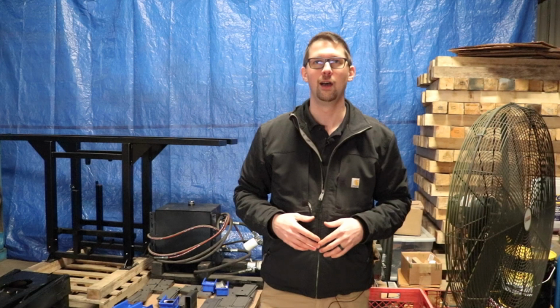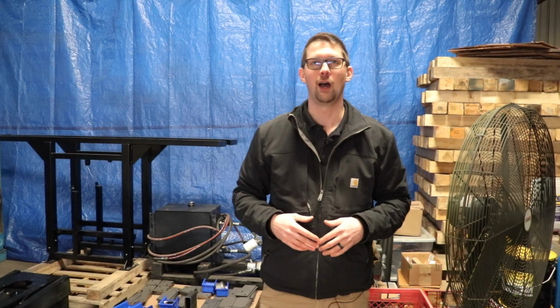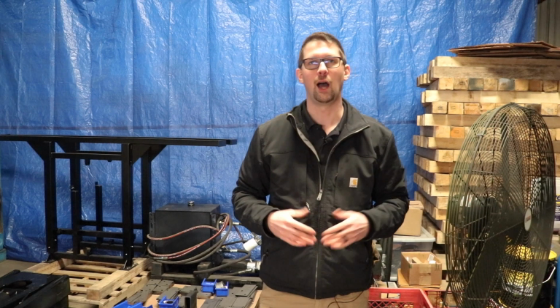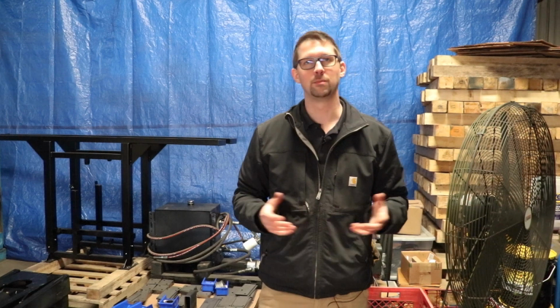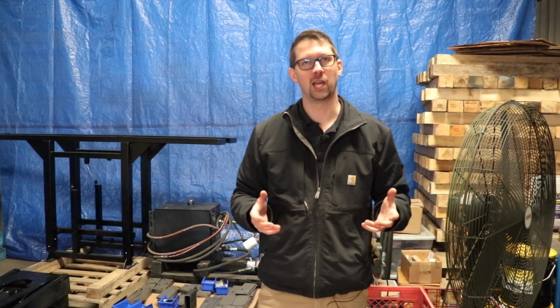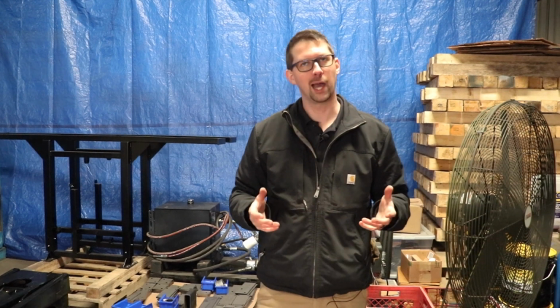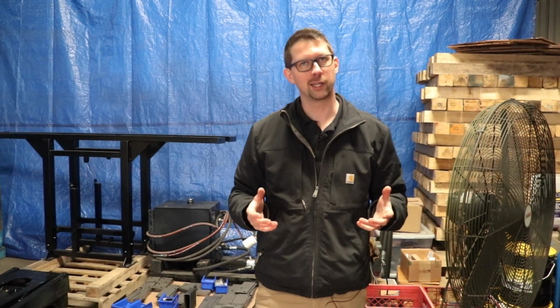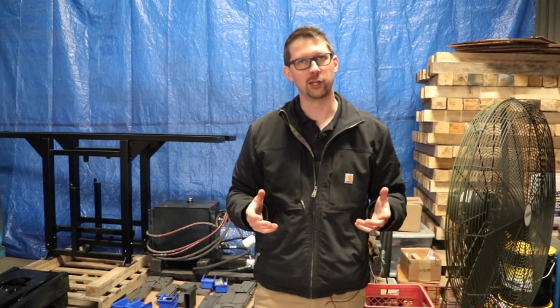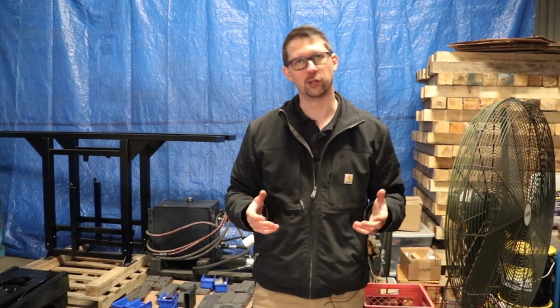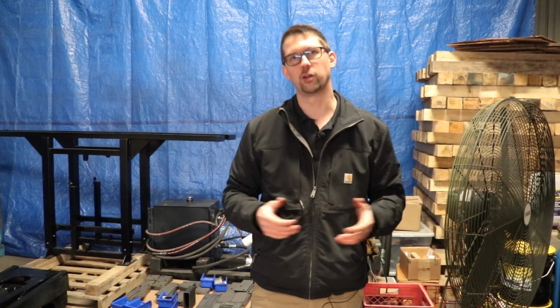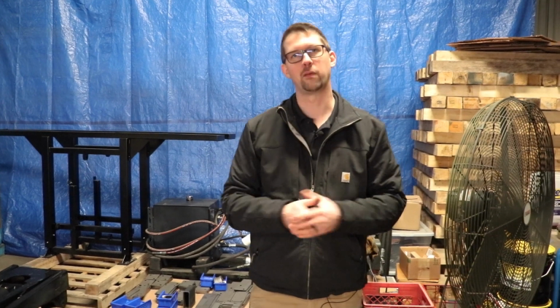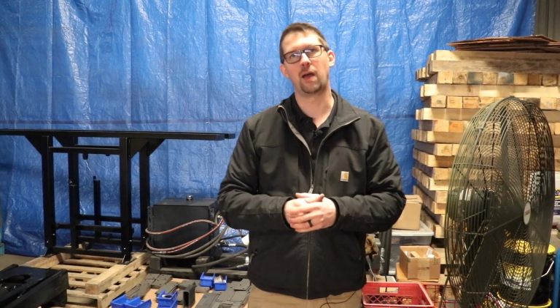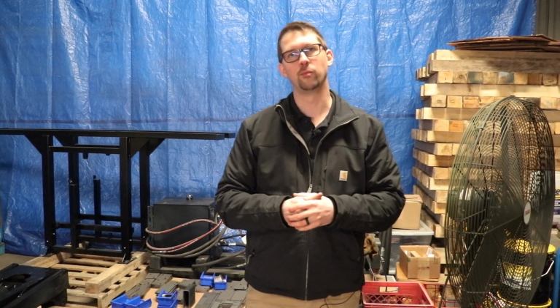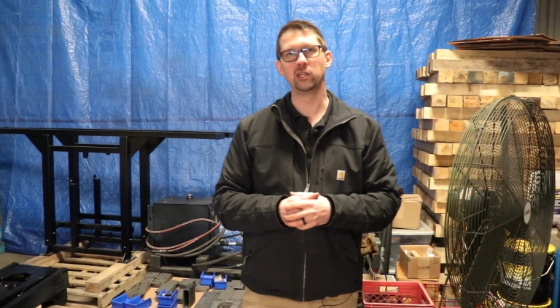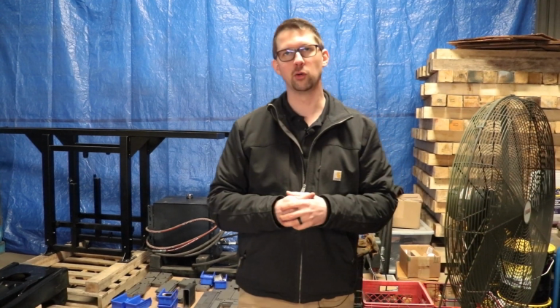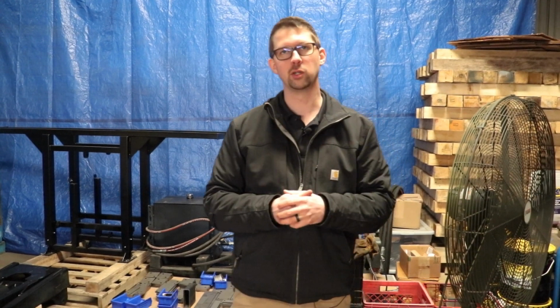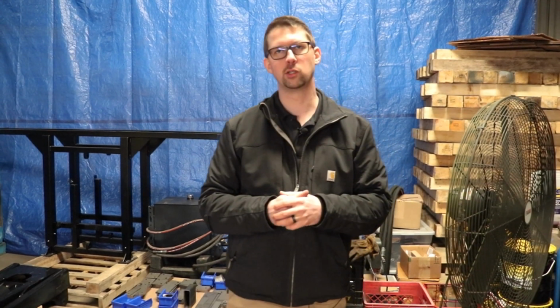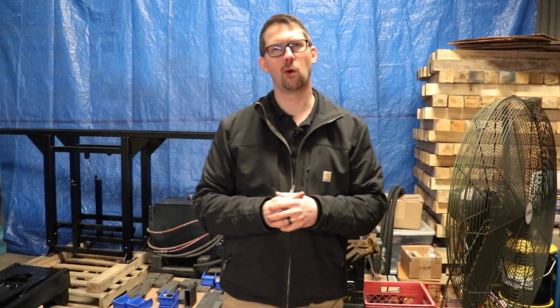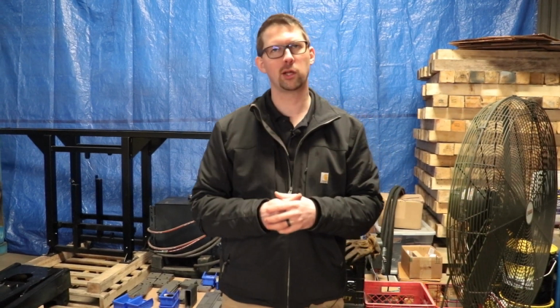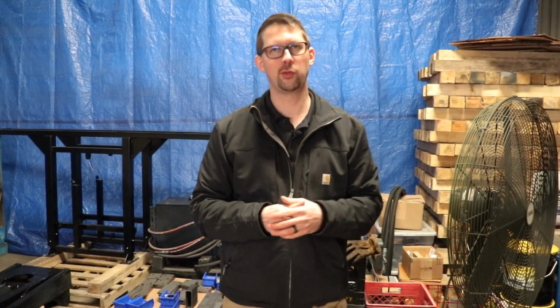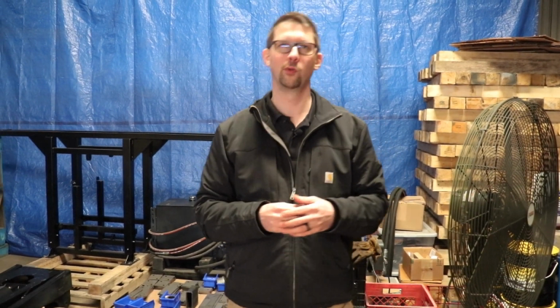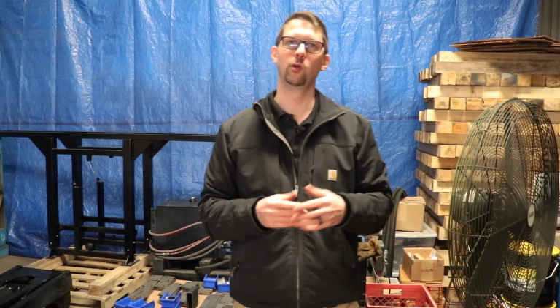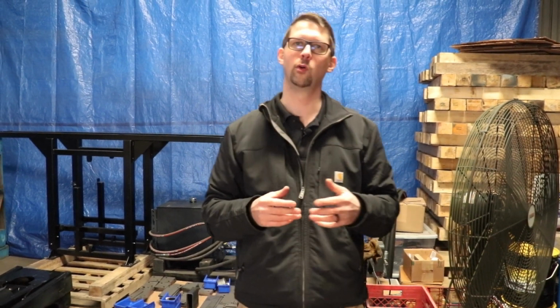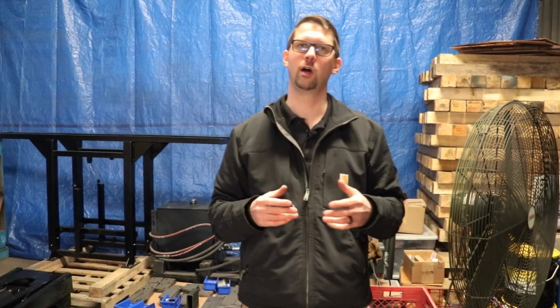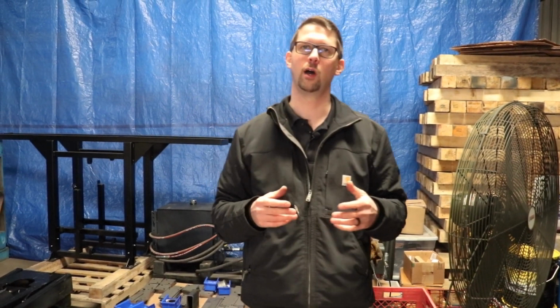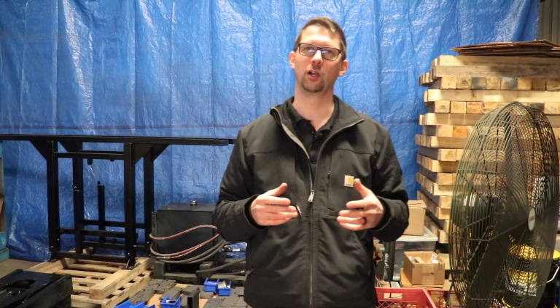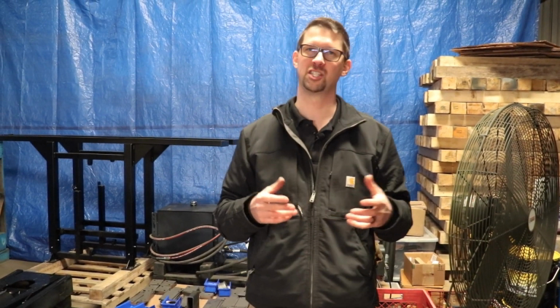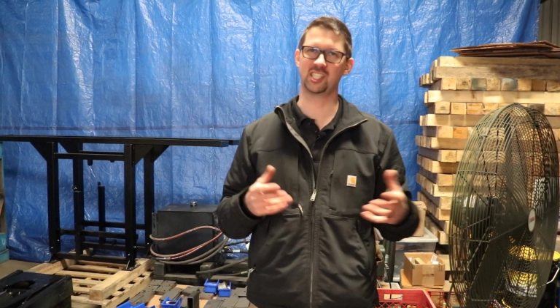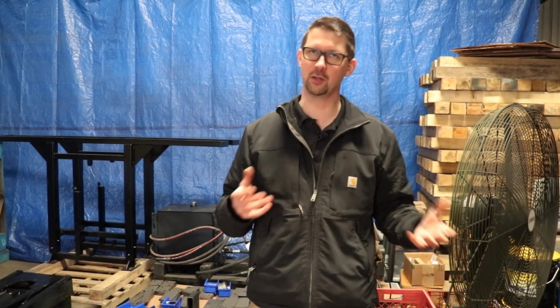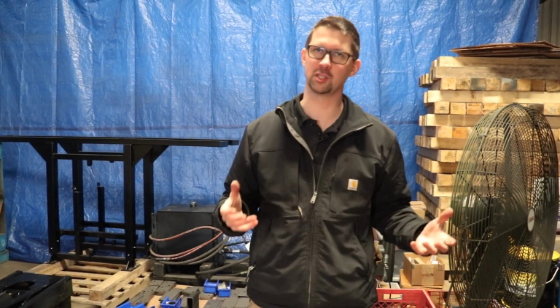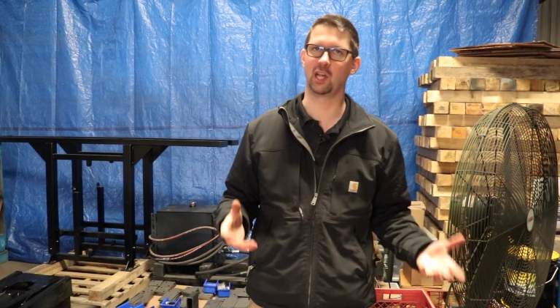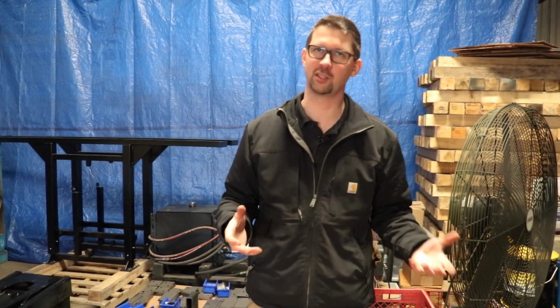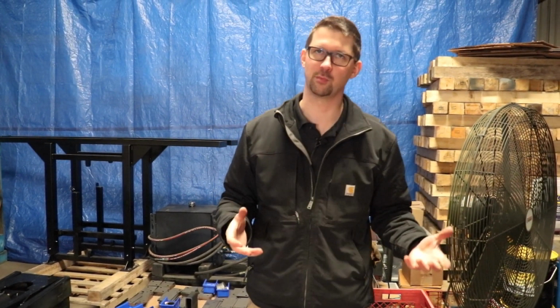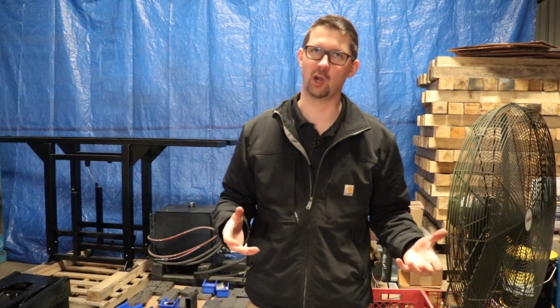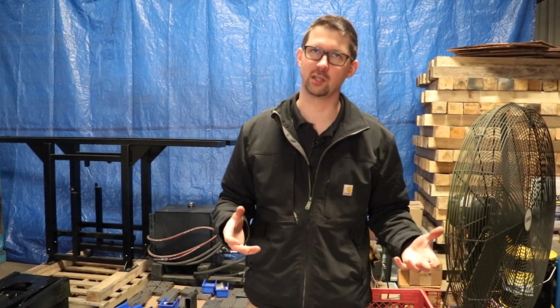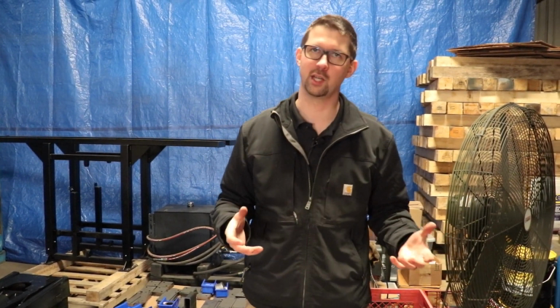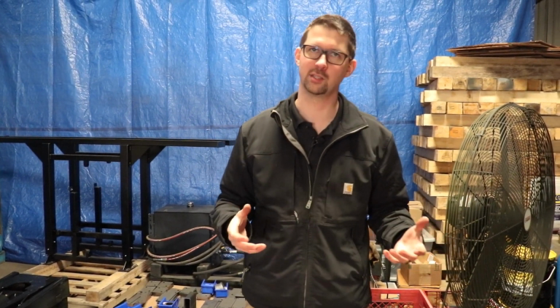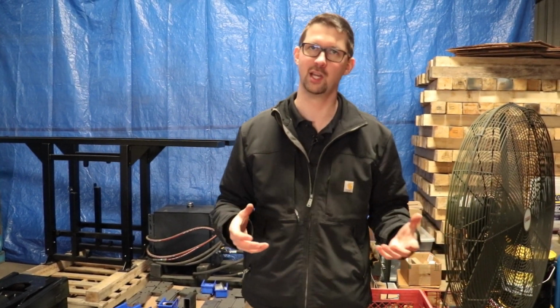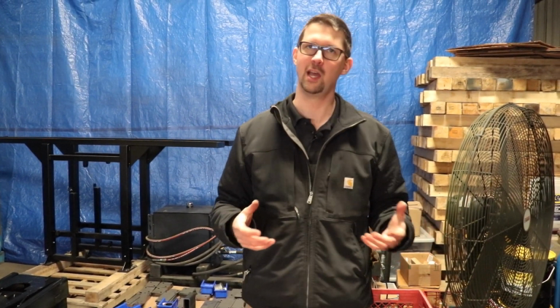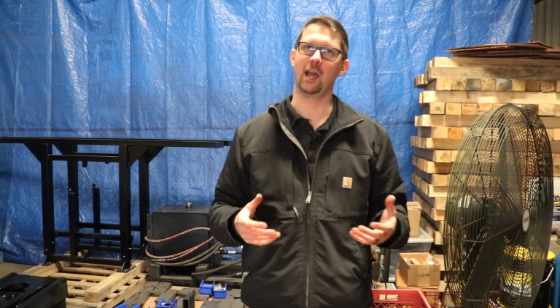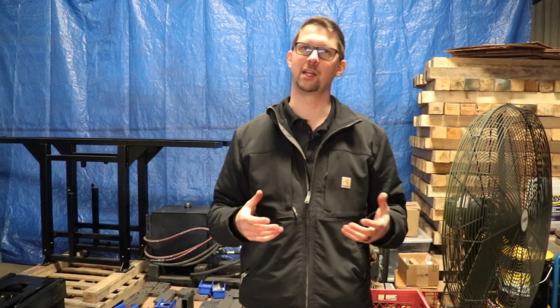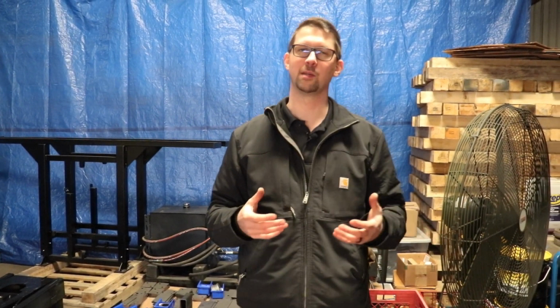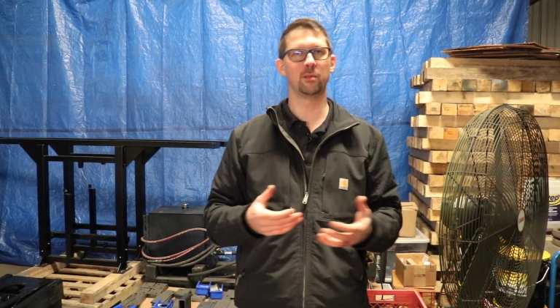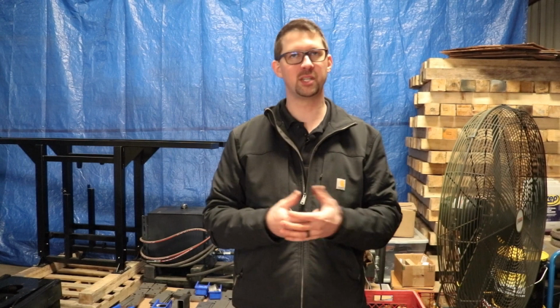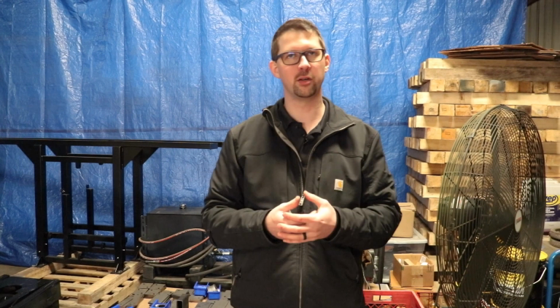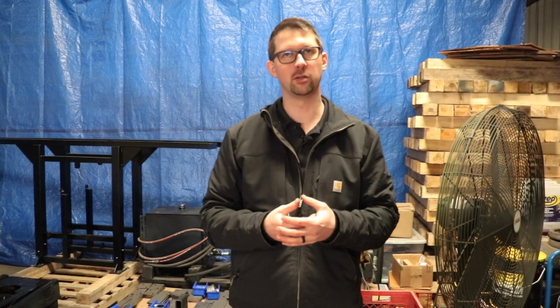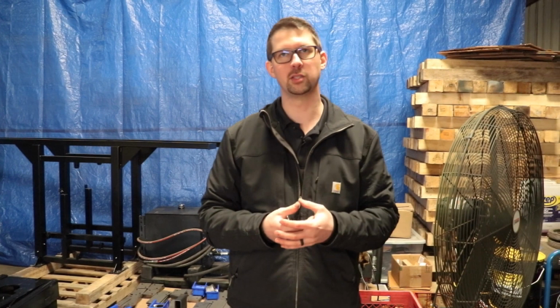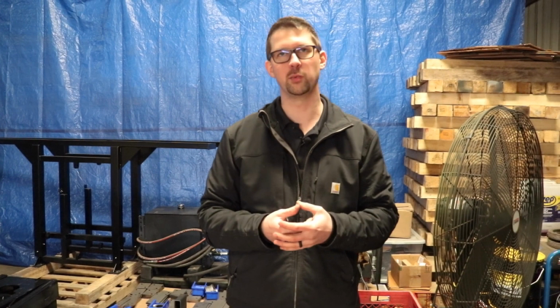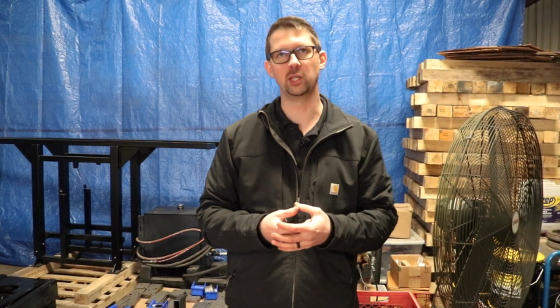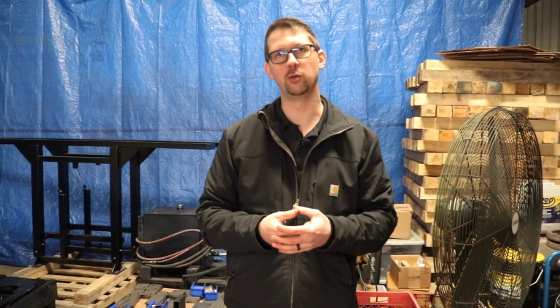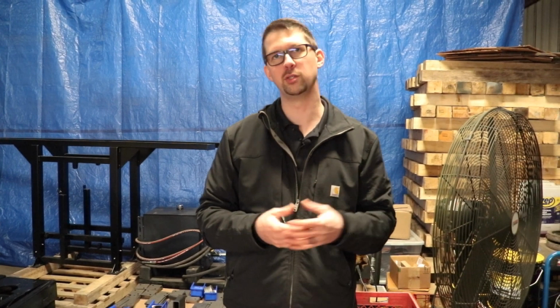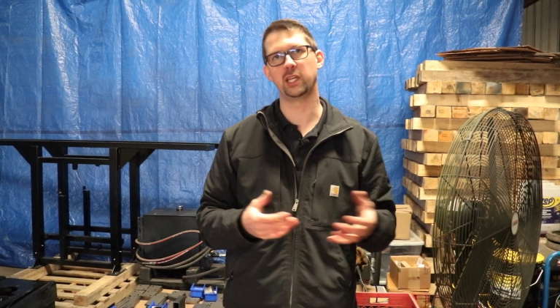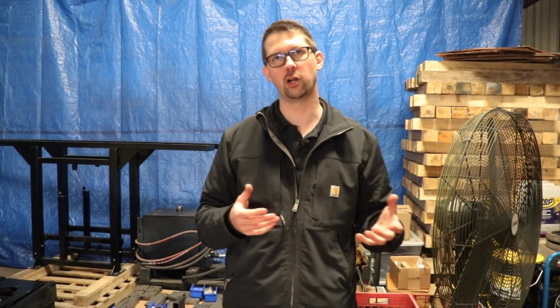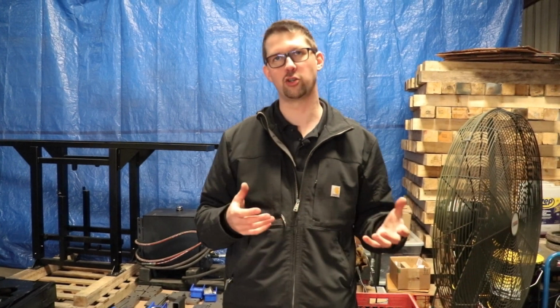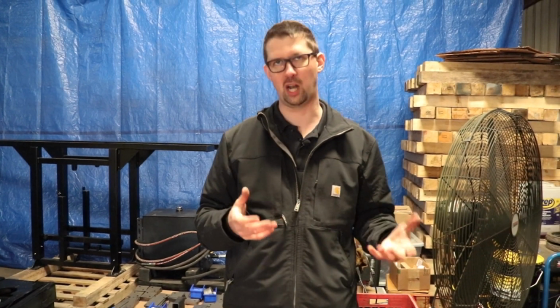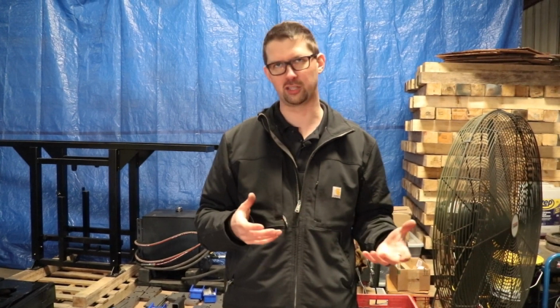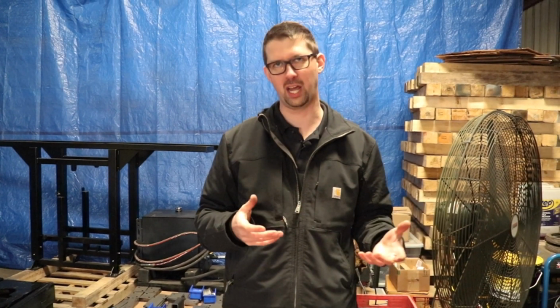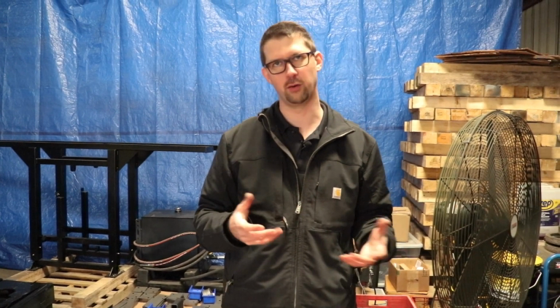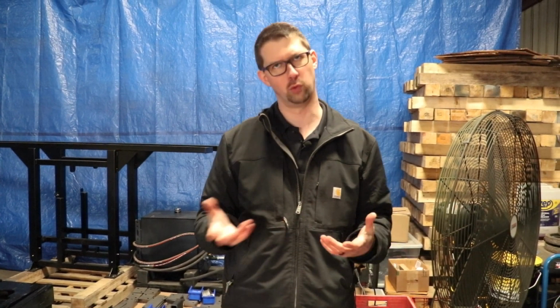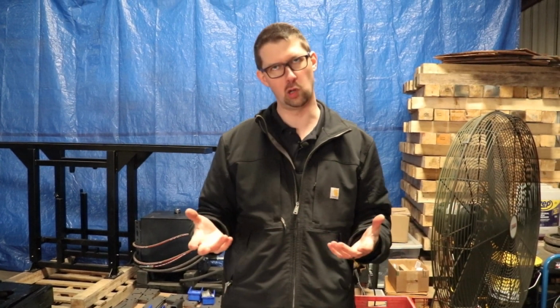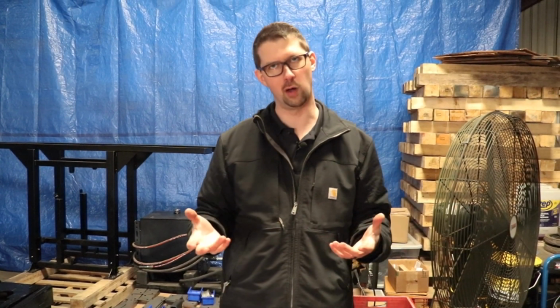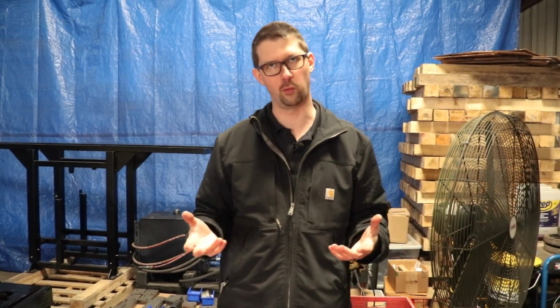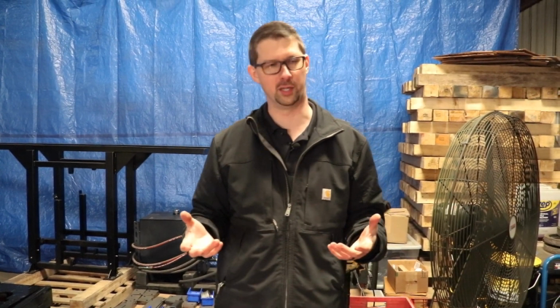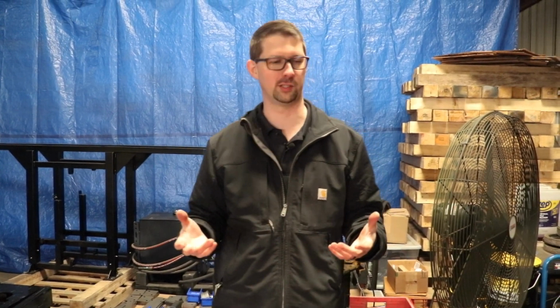I'm Zach here at Truck Fab Resource to walk you through our steel selection process and some of the materials that we use in our trashcat roll-off hoist.